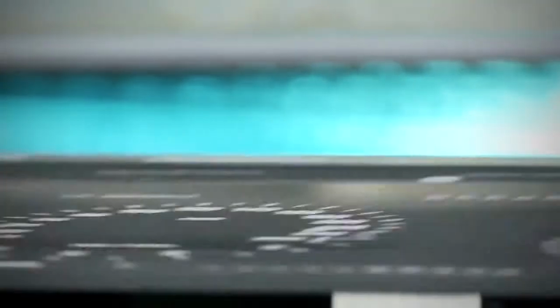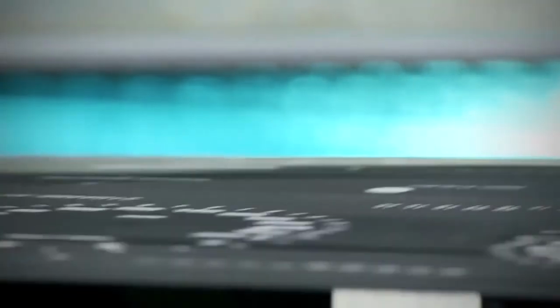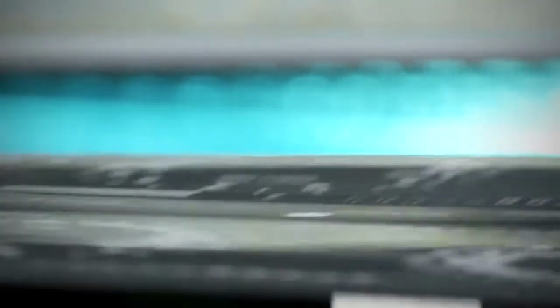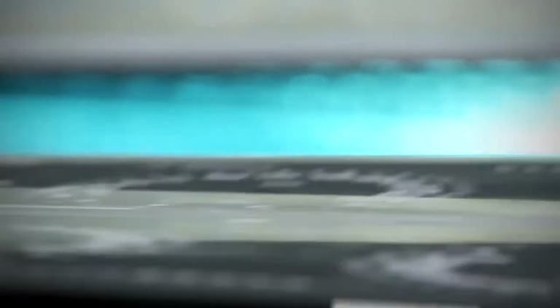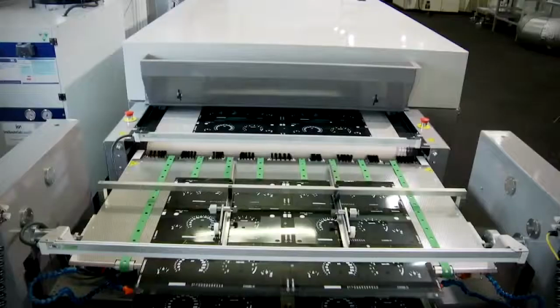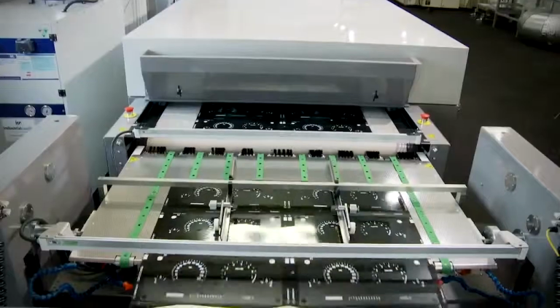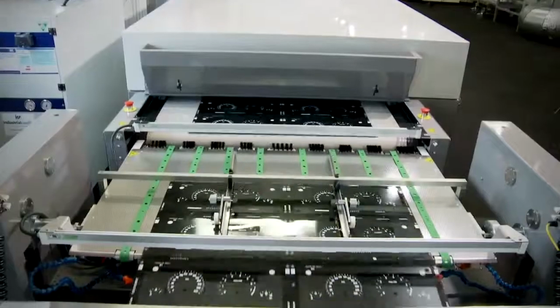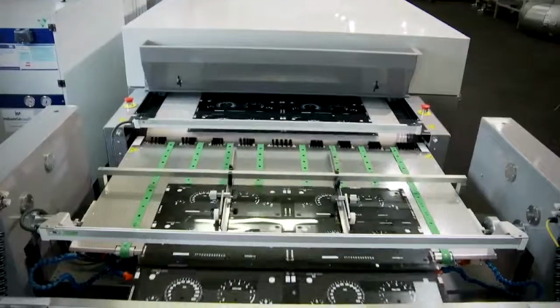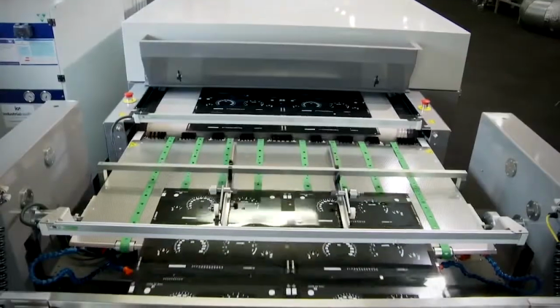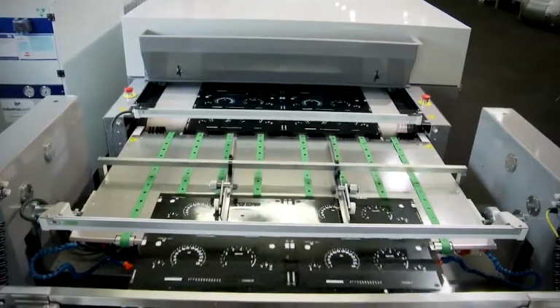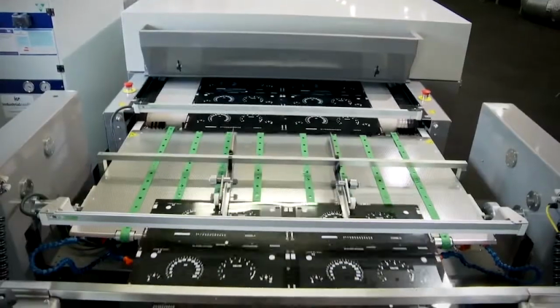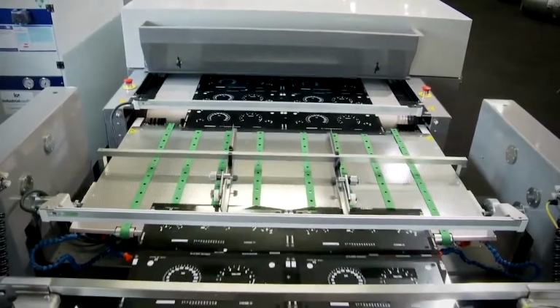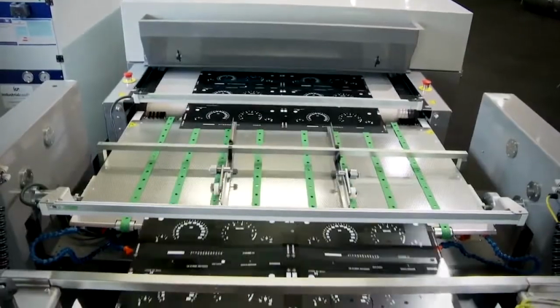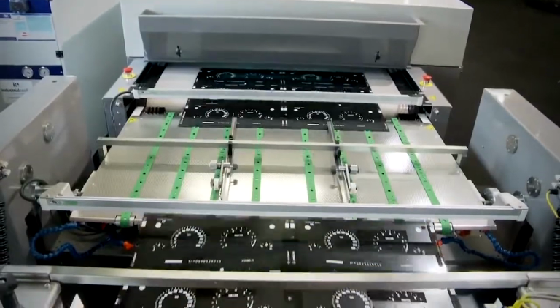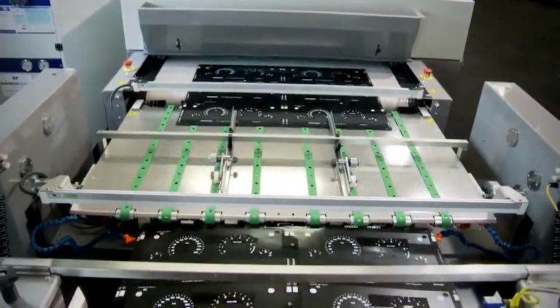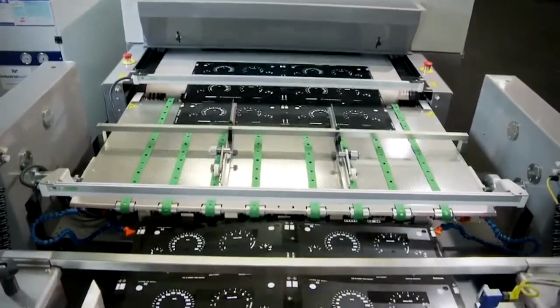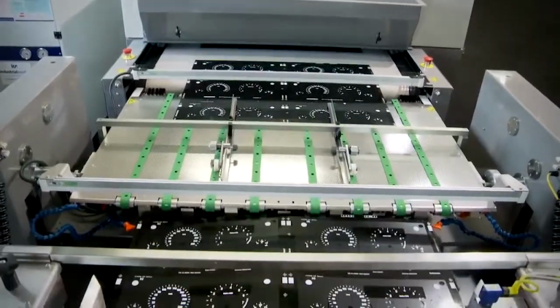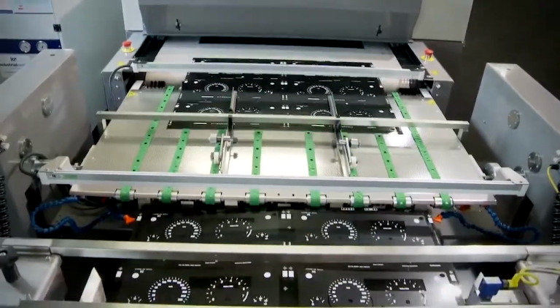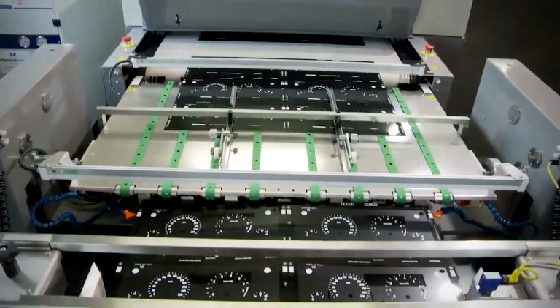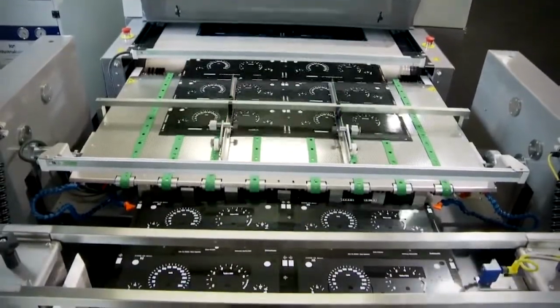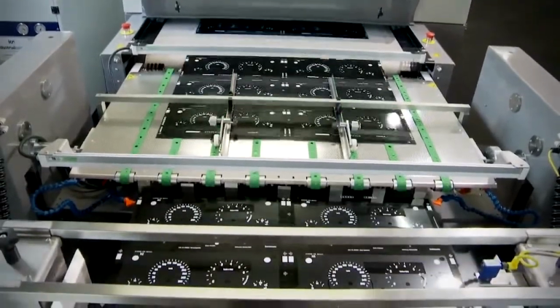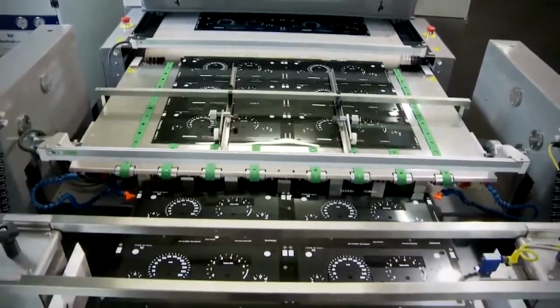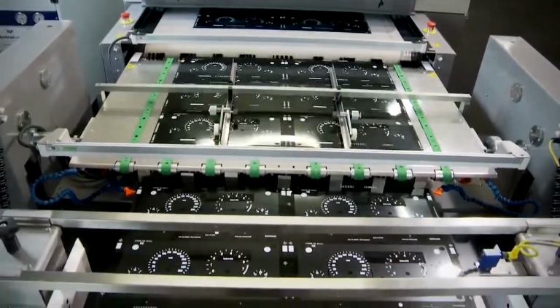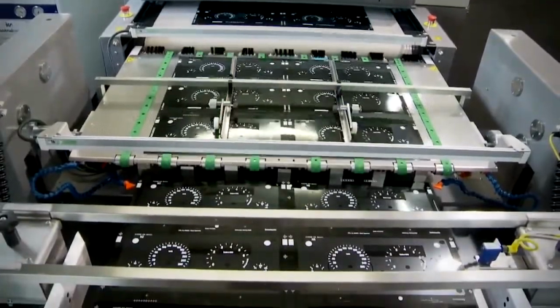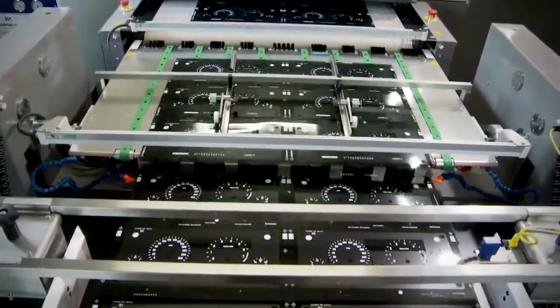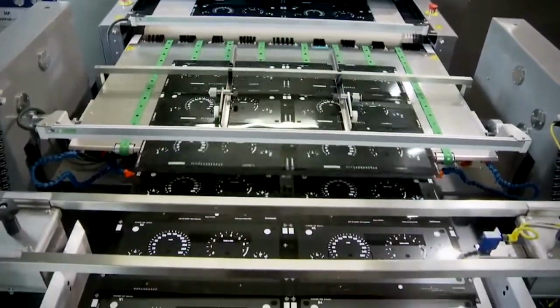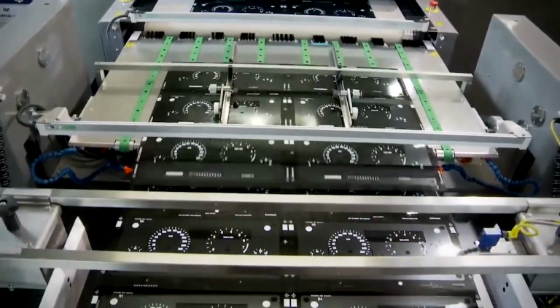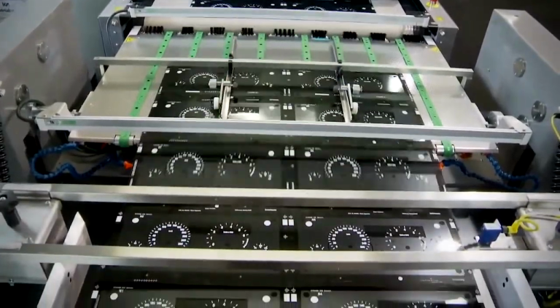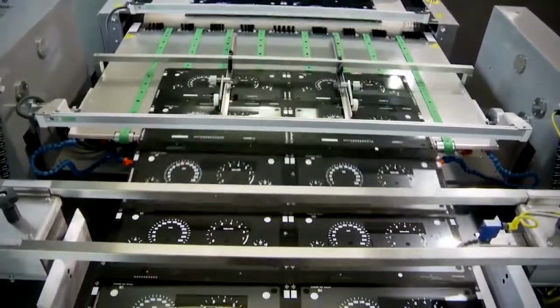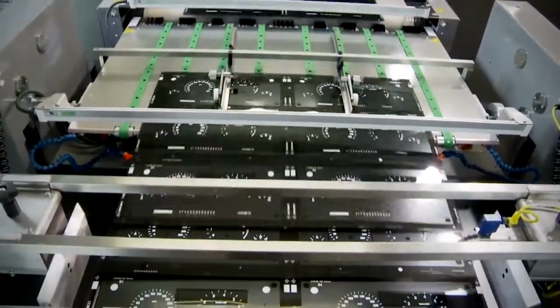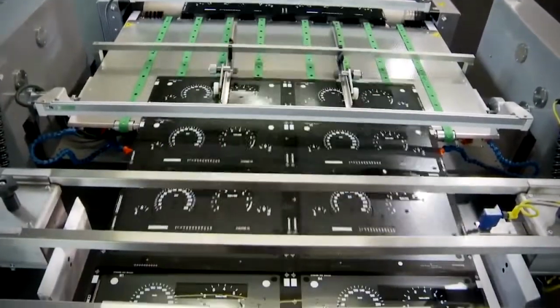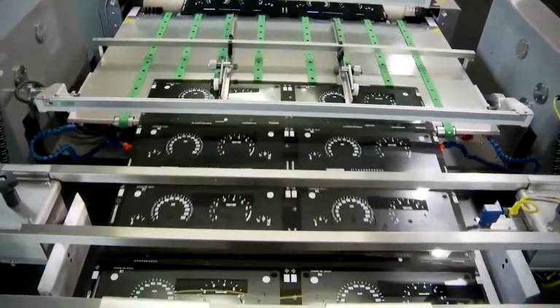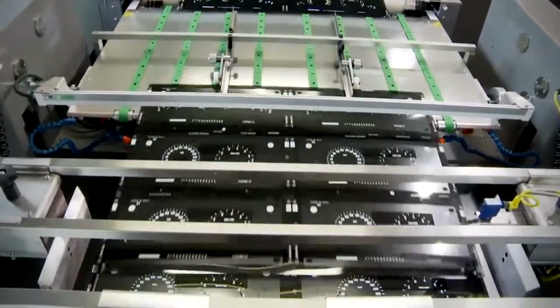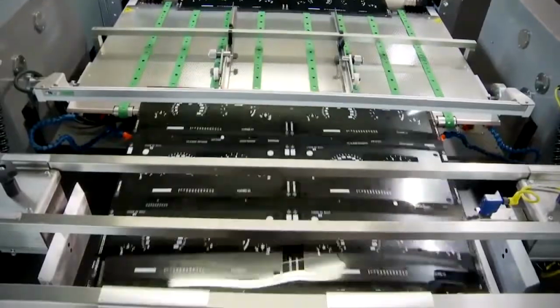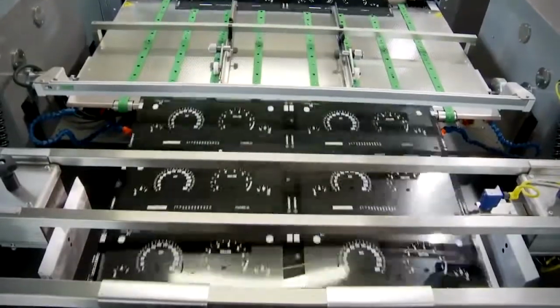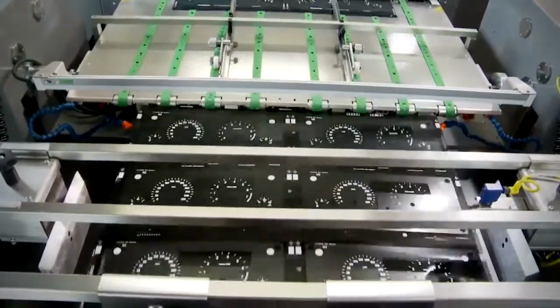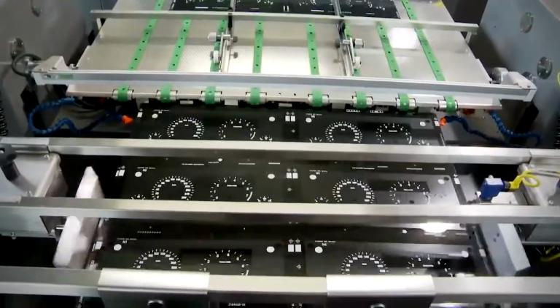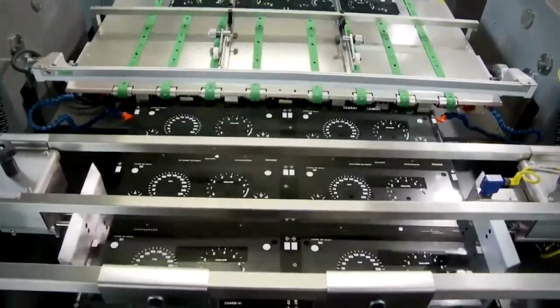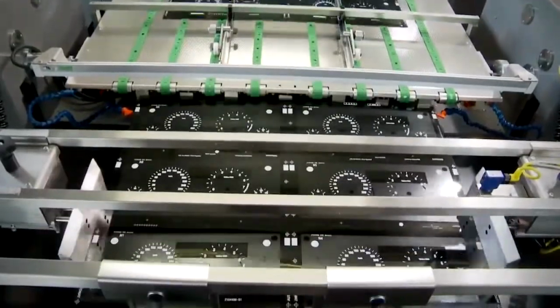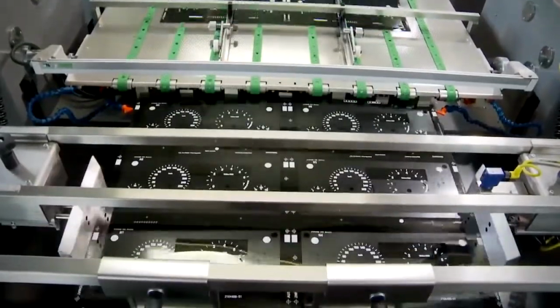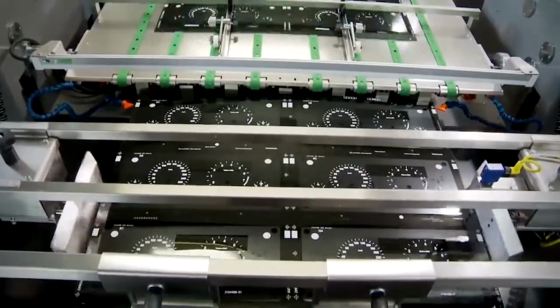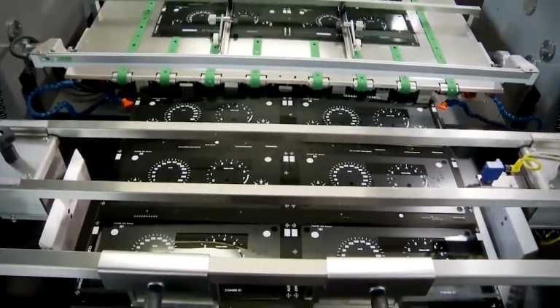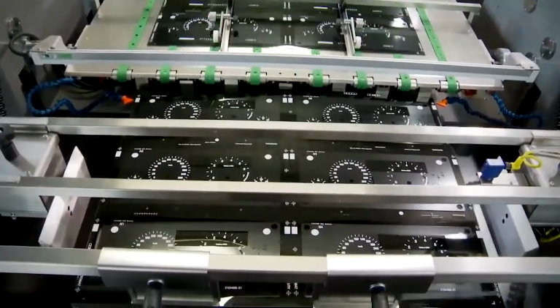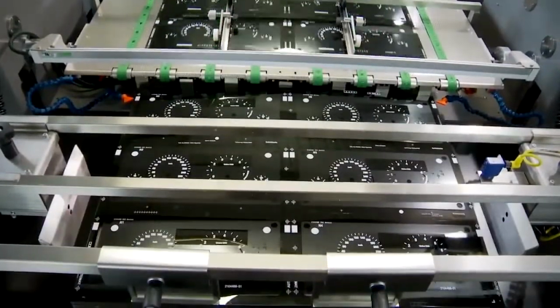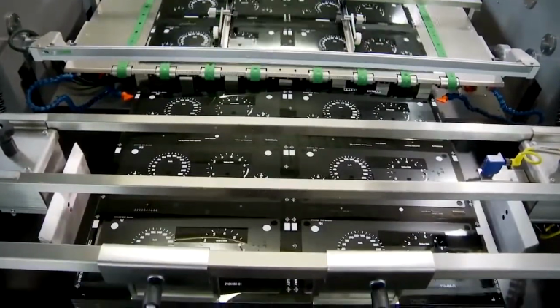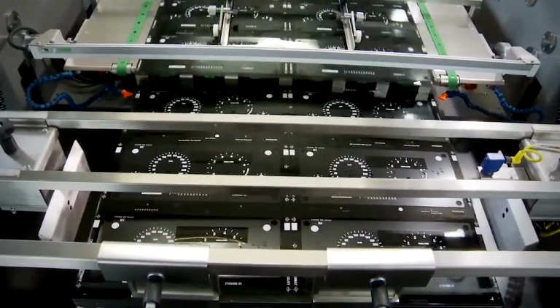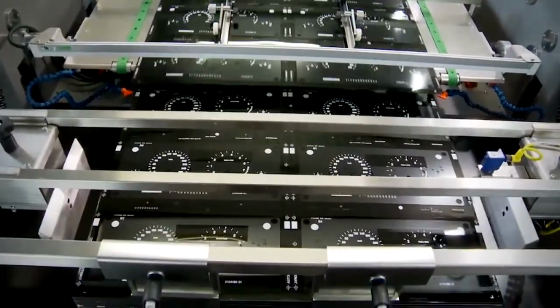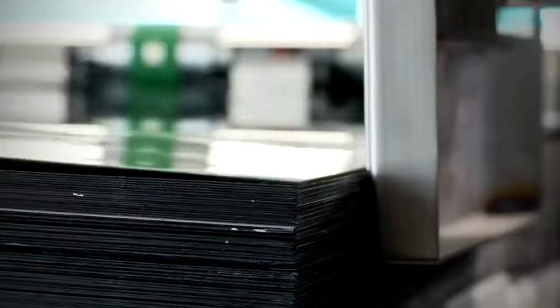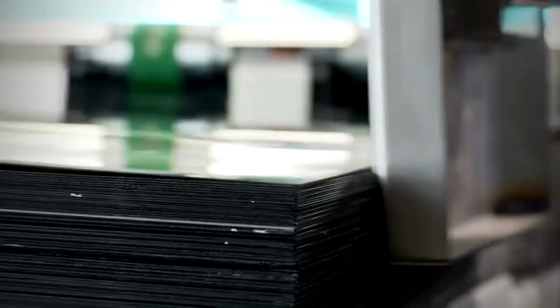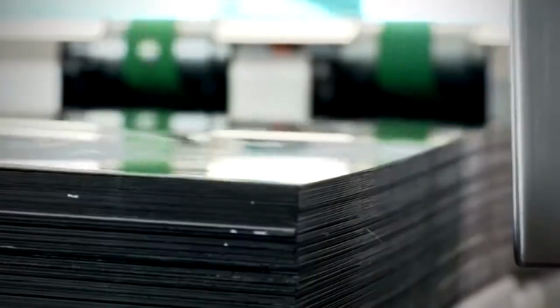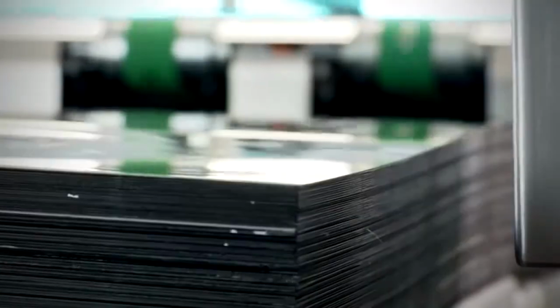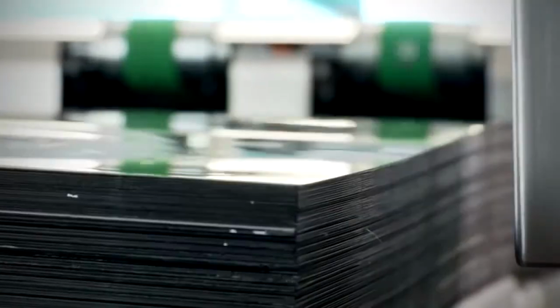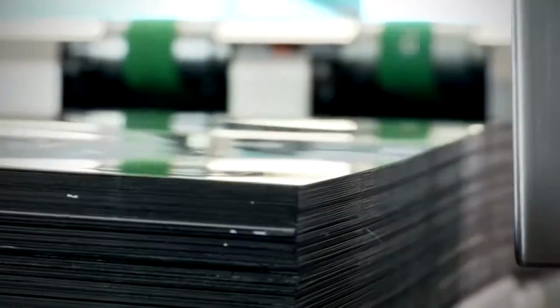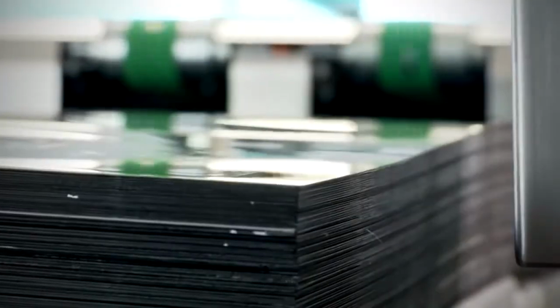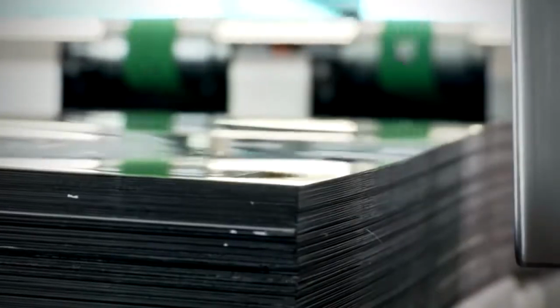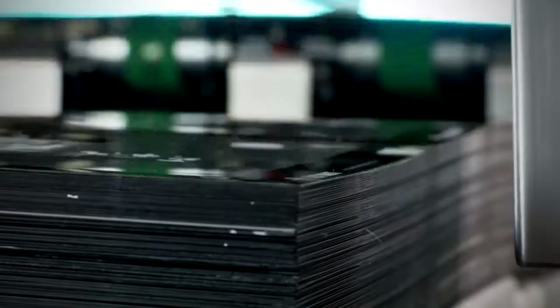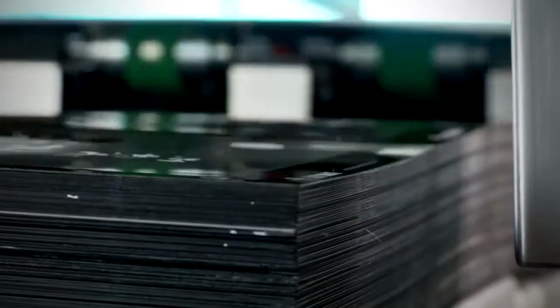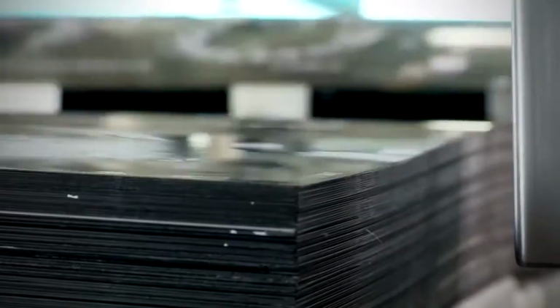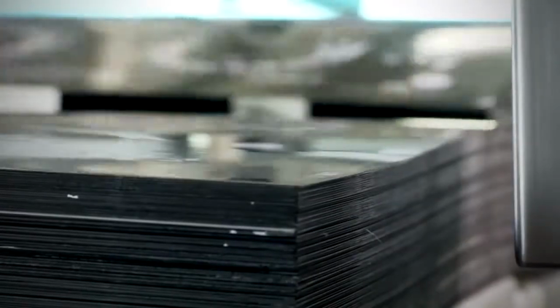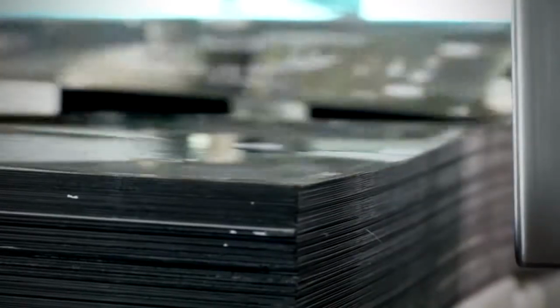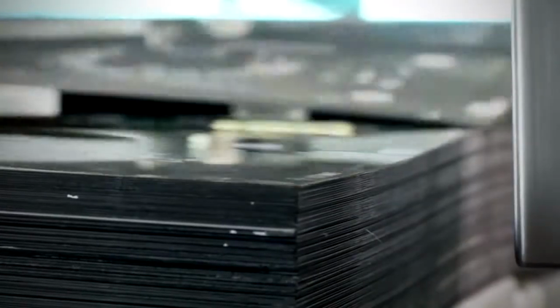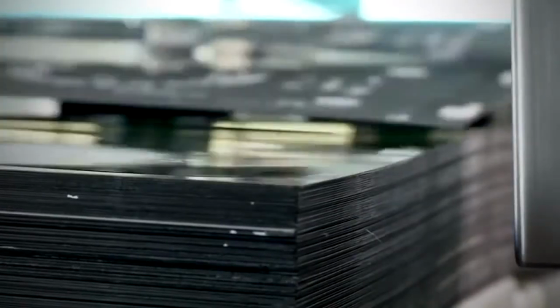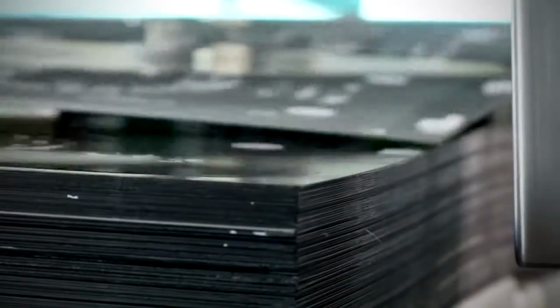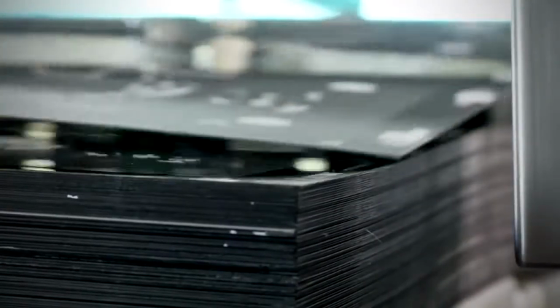A Natgraf automatic sheet stacker completes the line, with full integration and precise, accurate stacking.